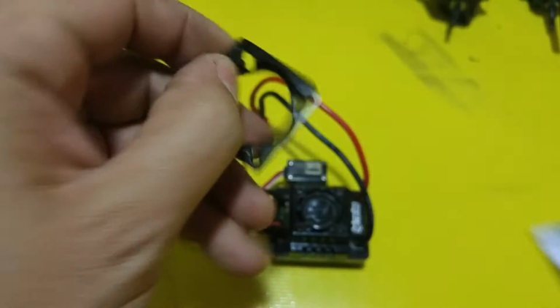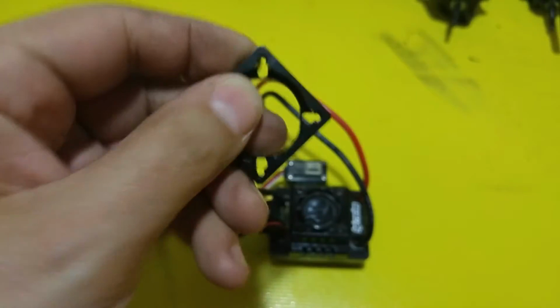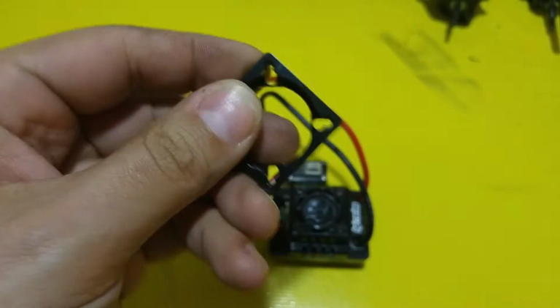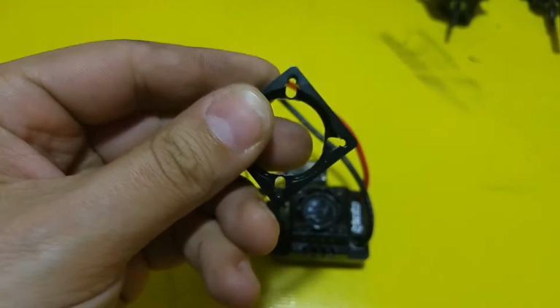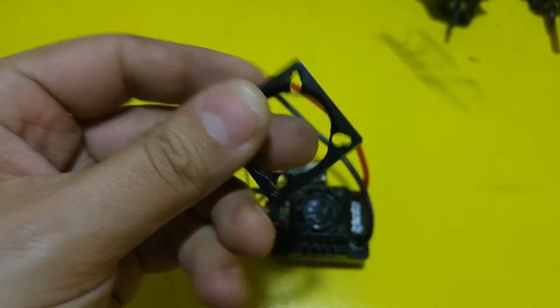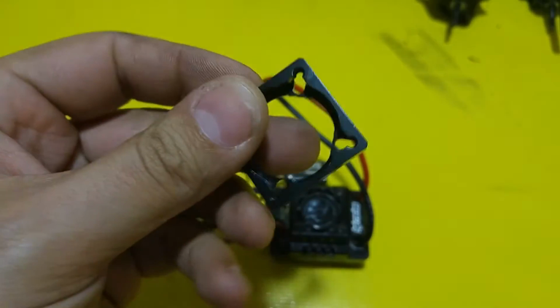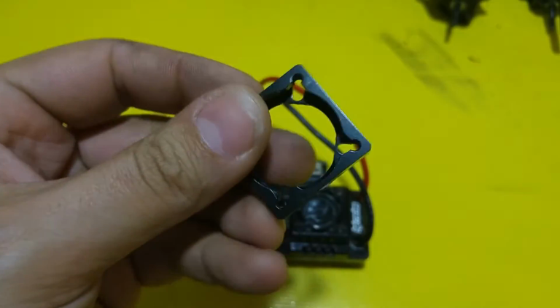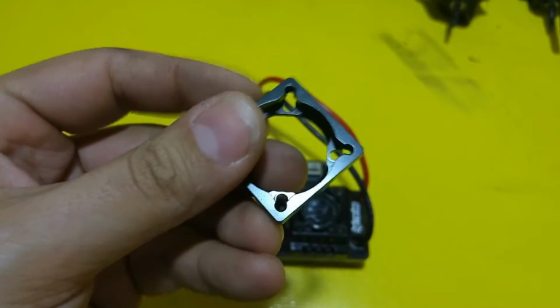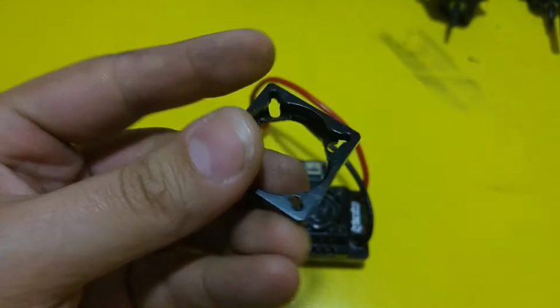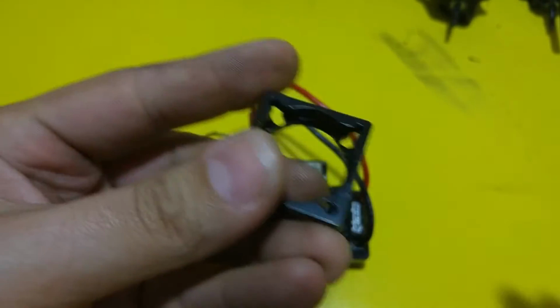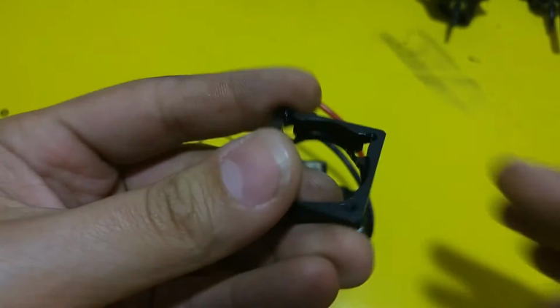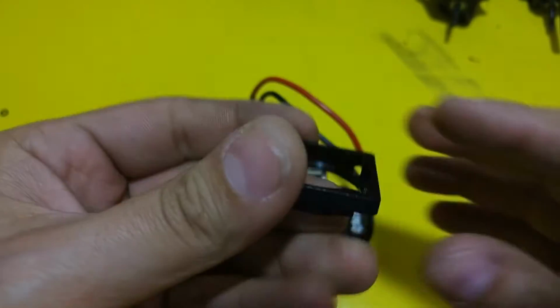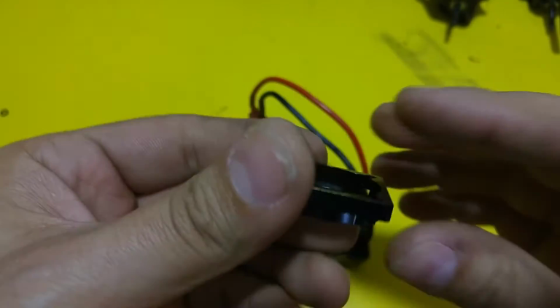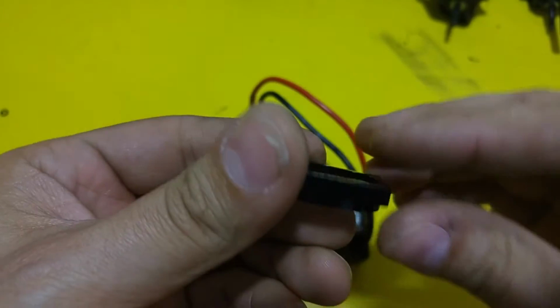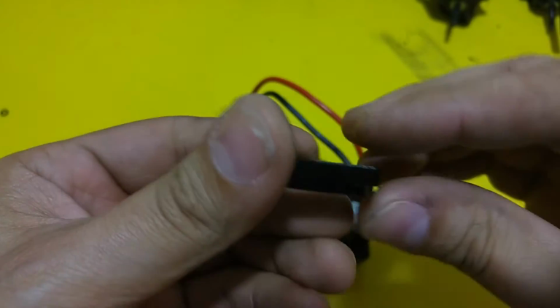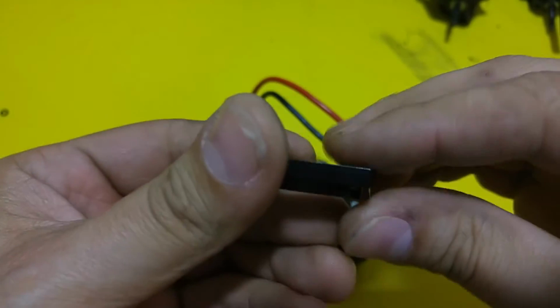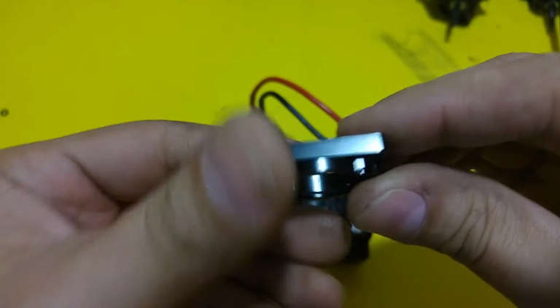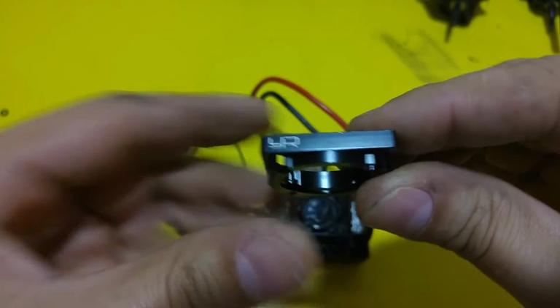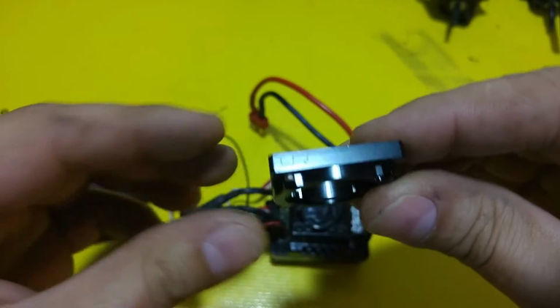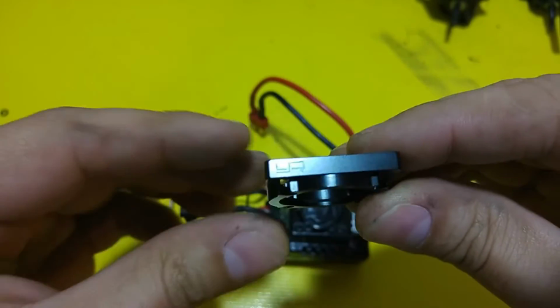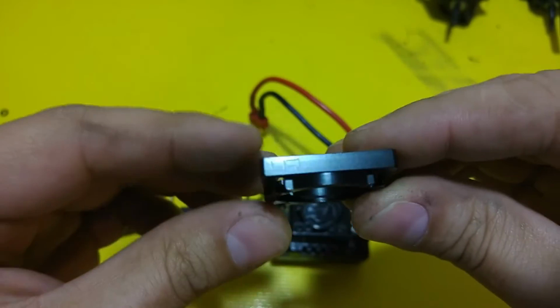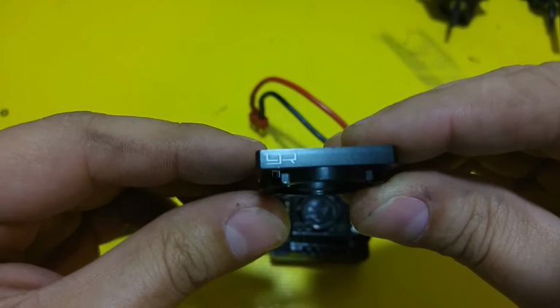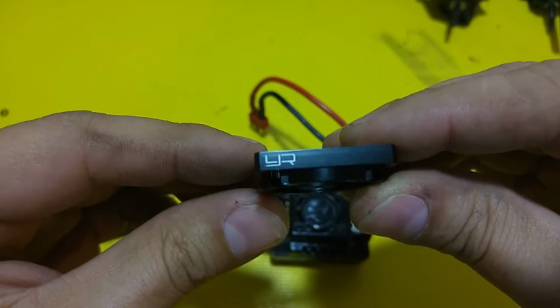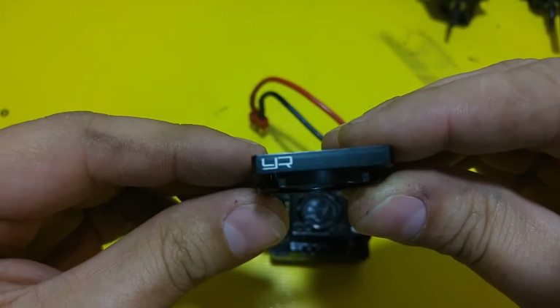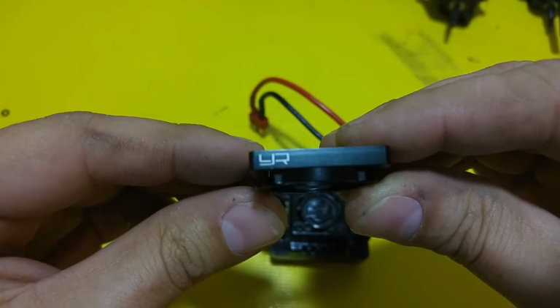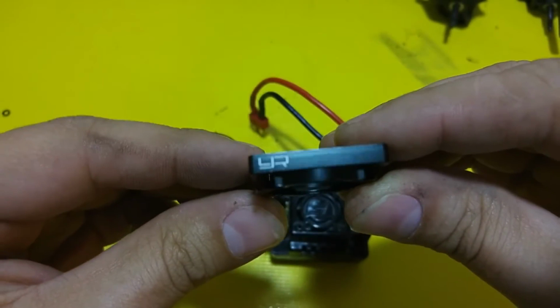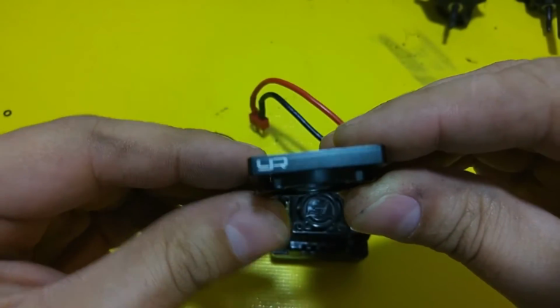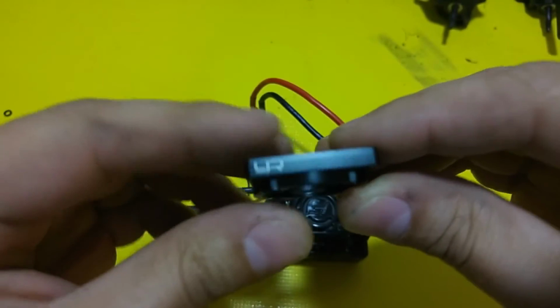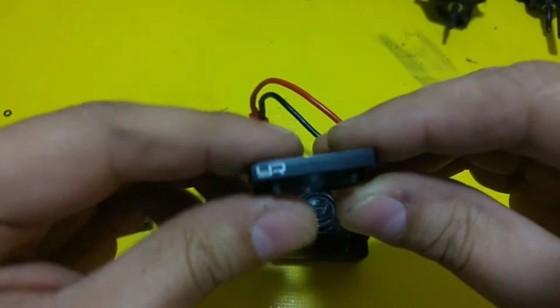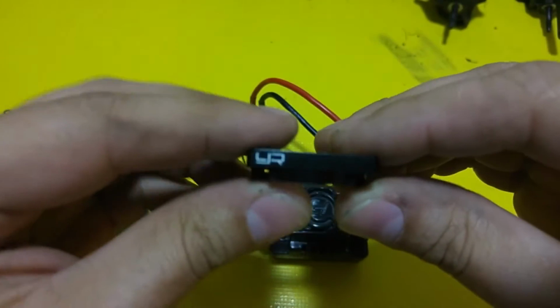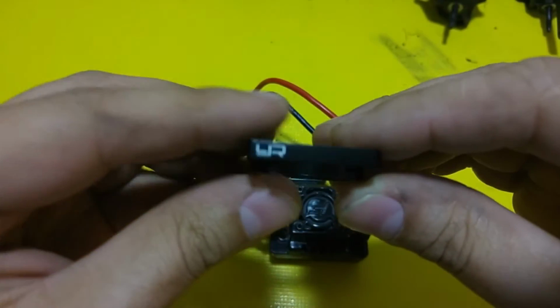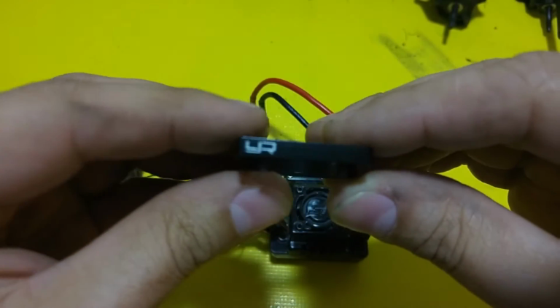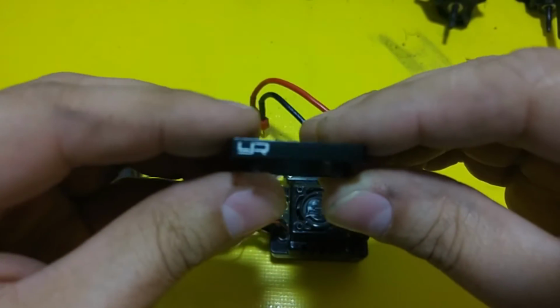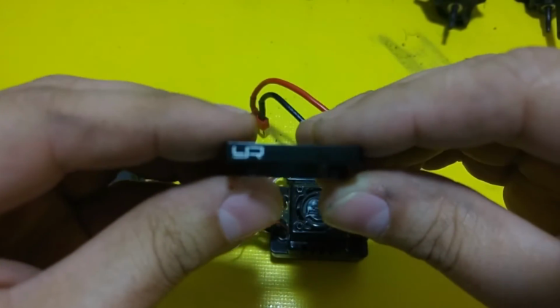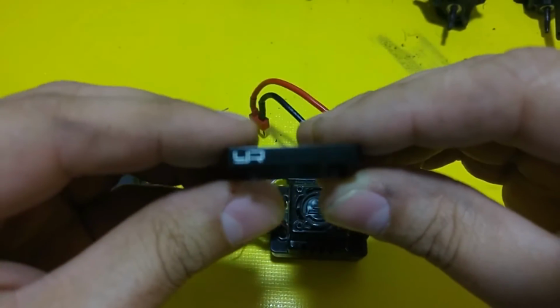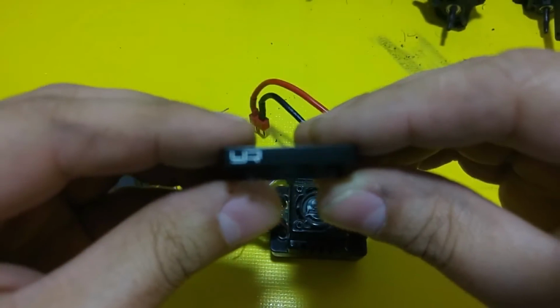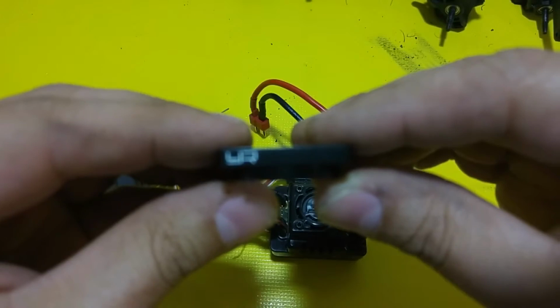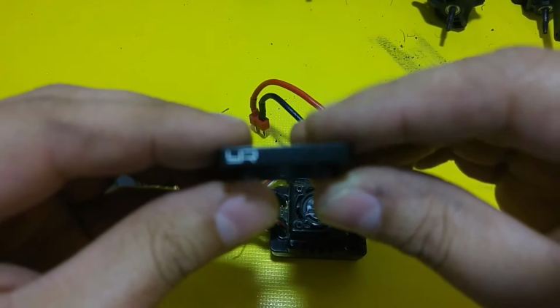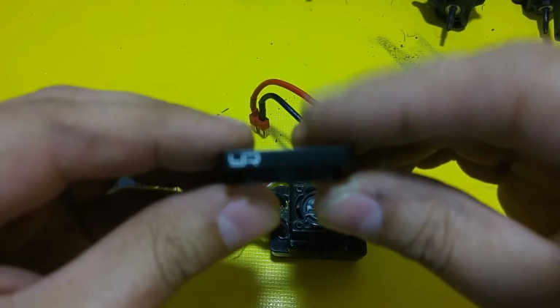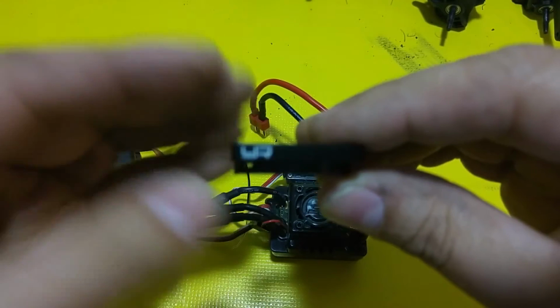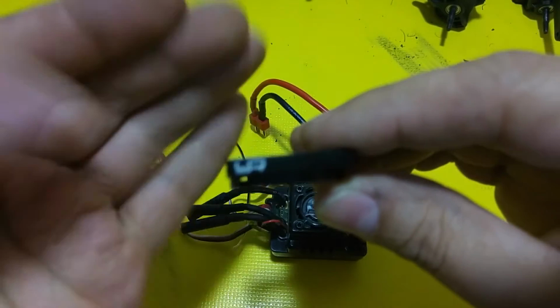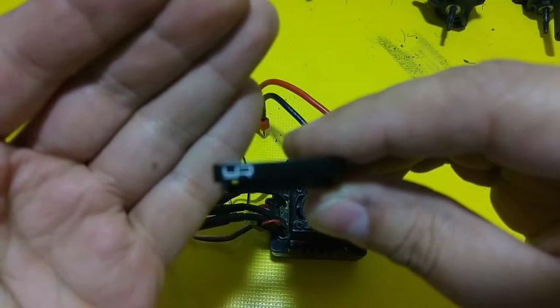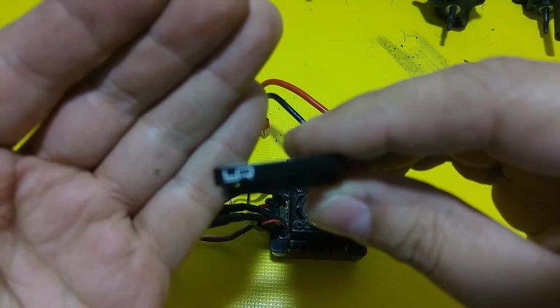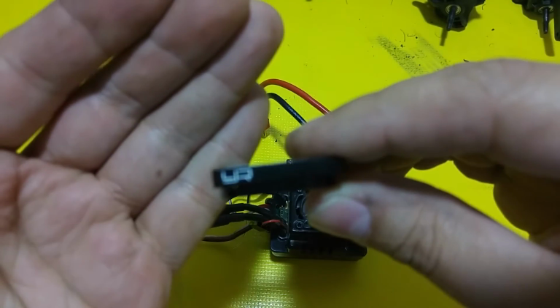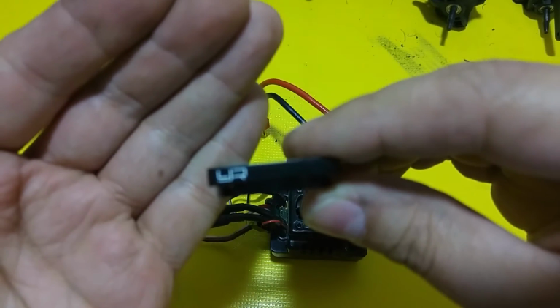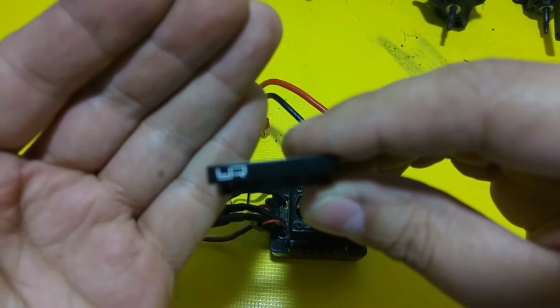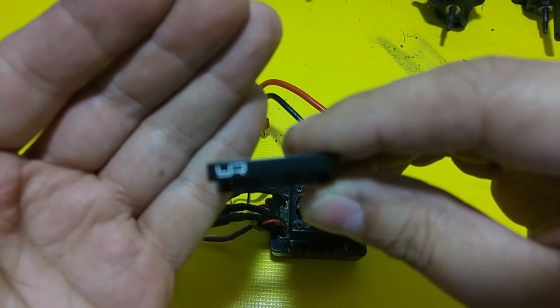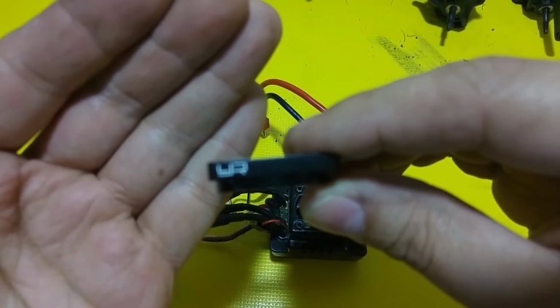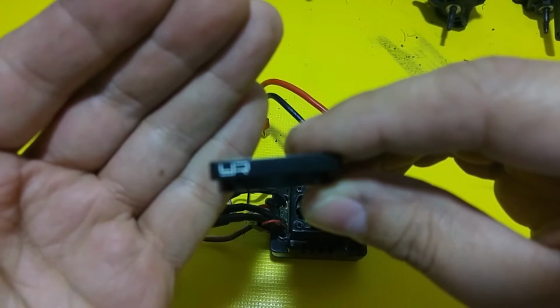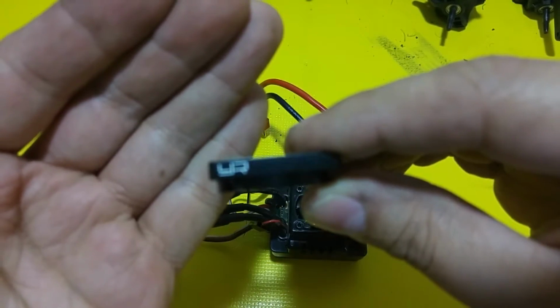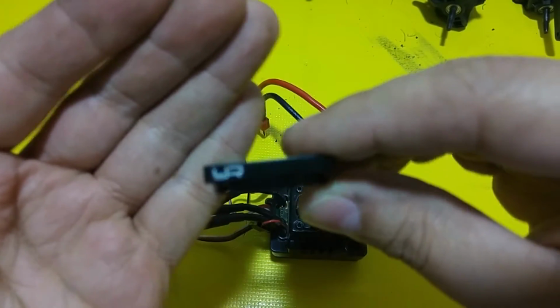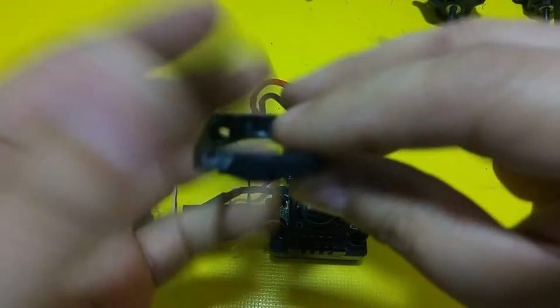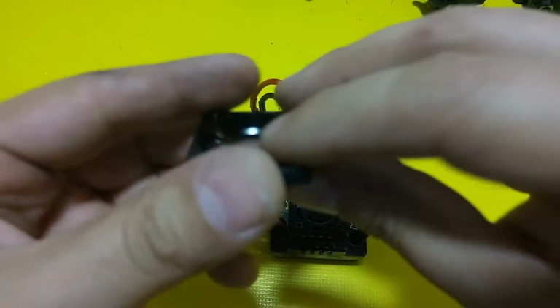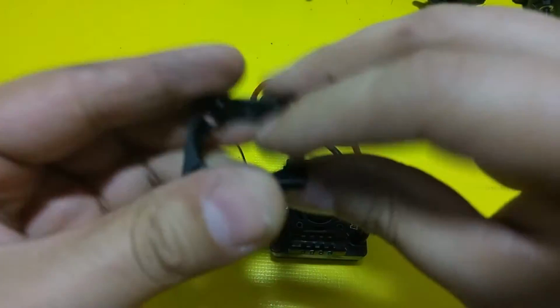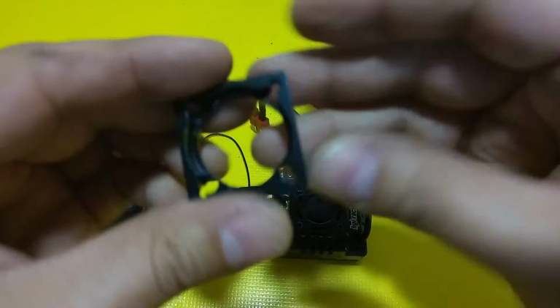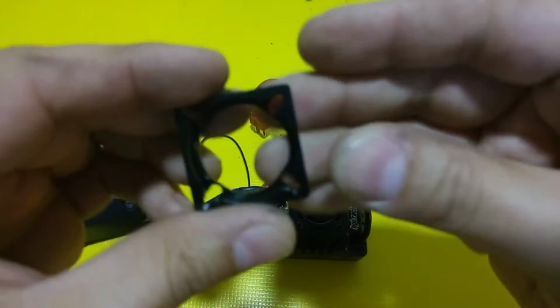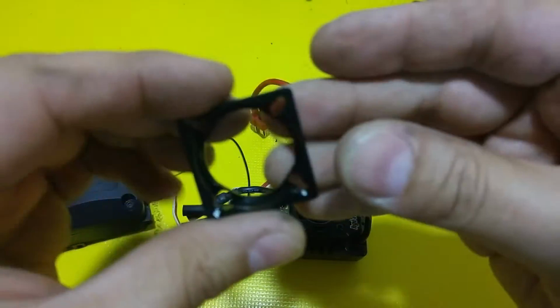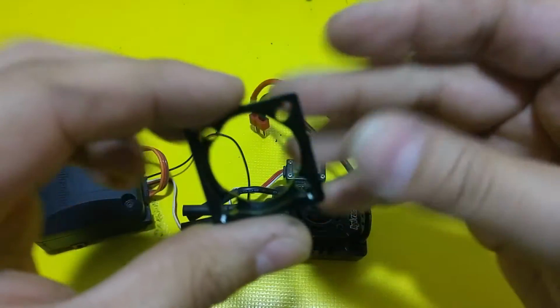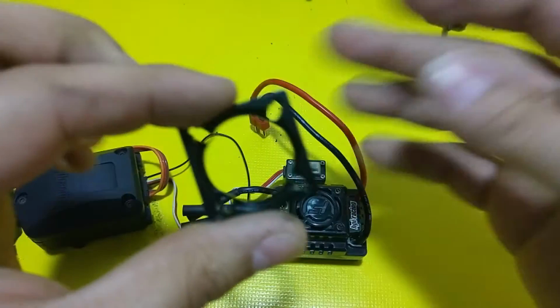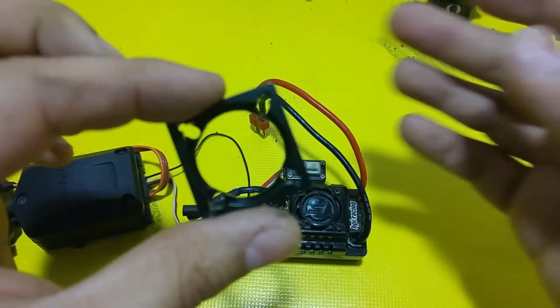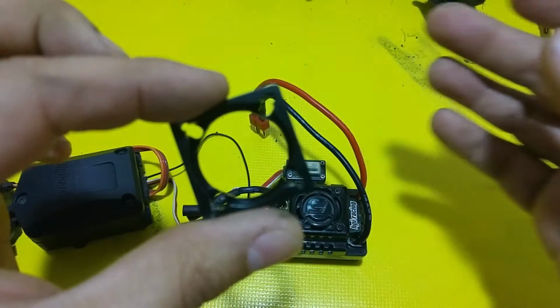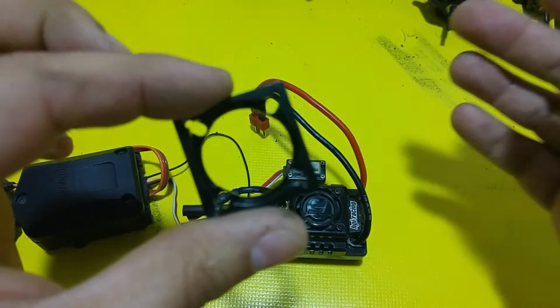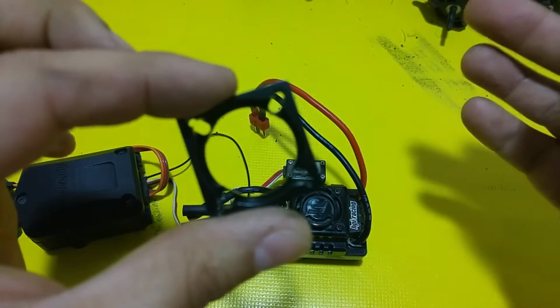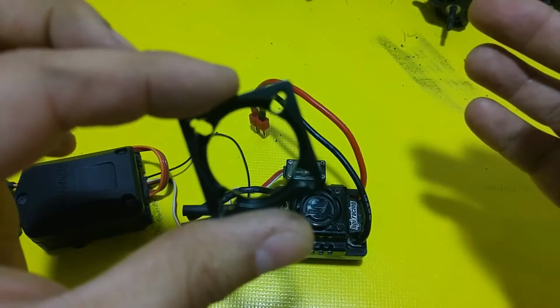This adapter is made by Yeah Racing. It's aluminum, and it's really nice.